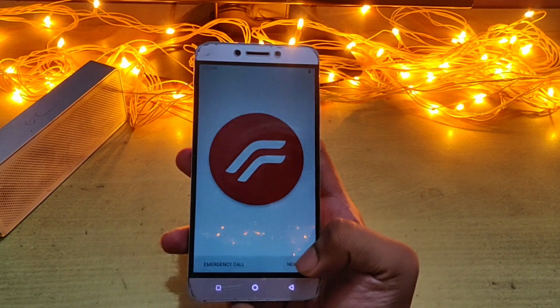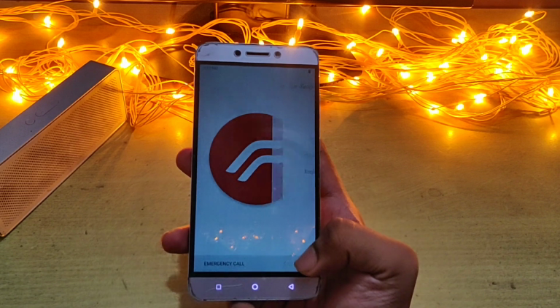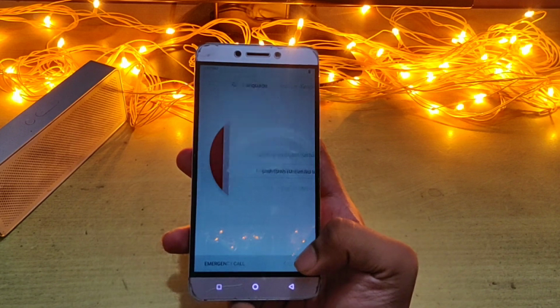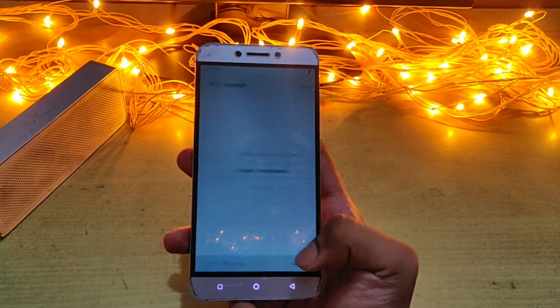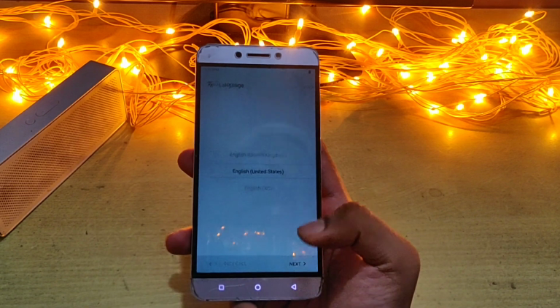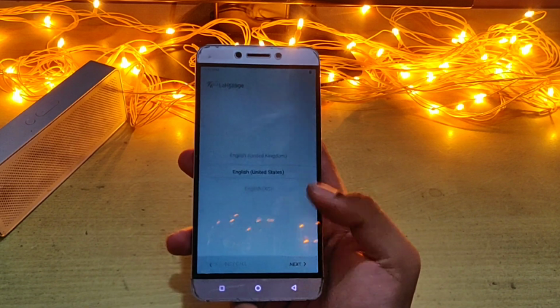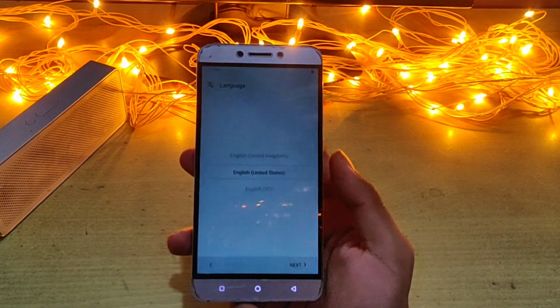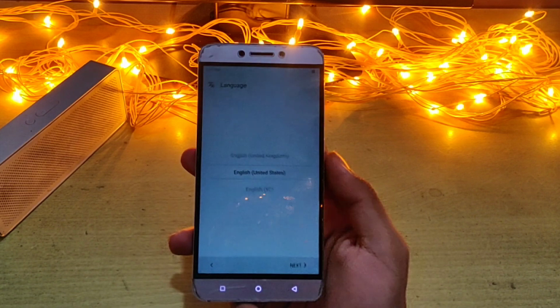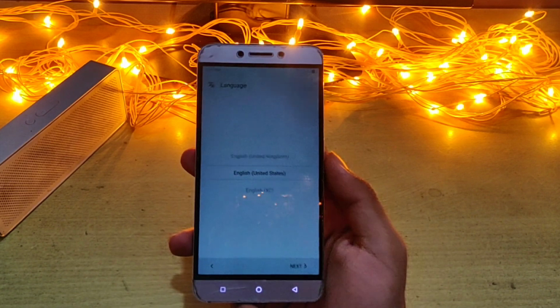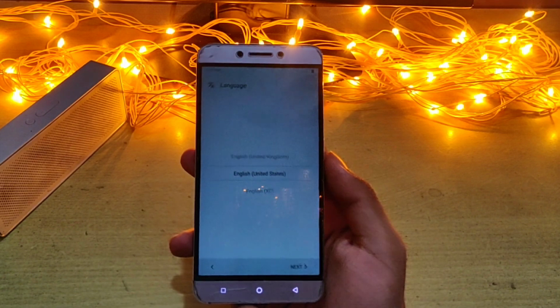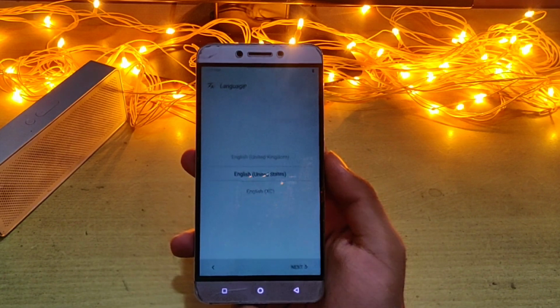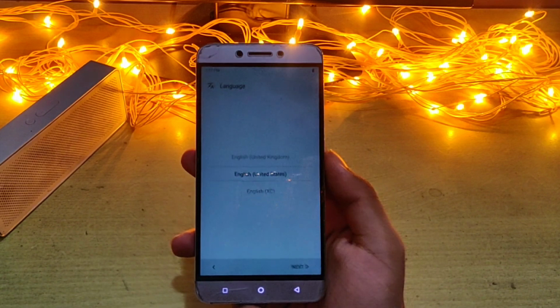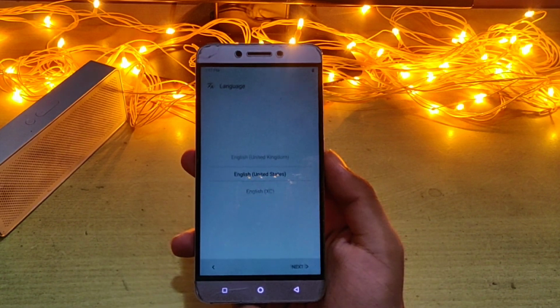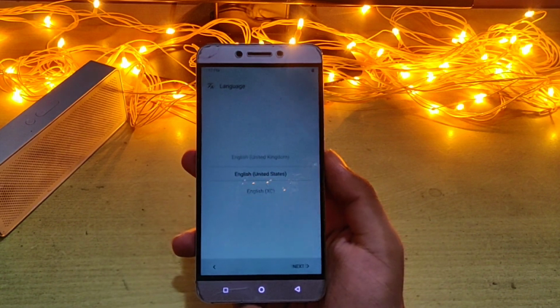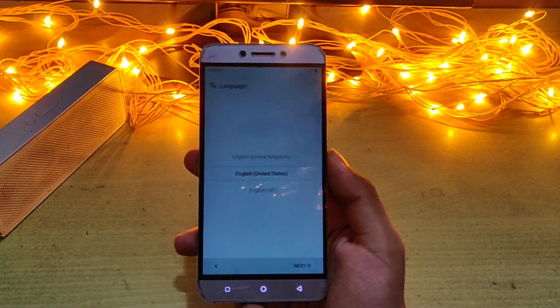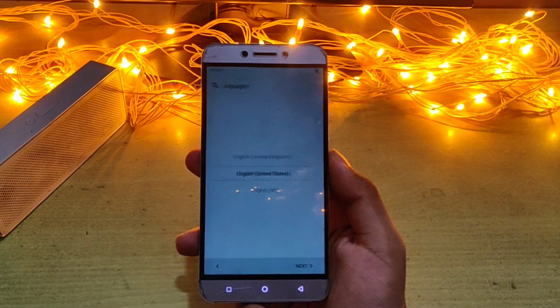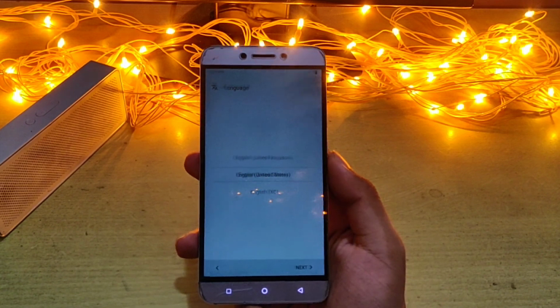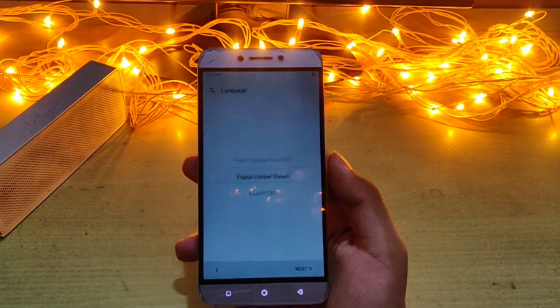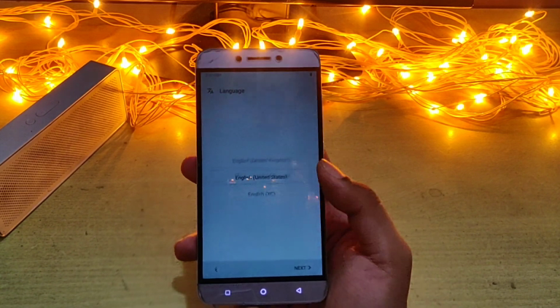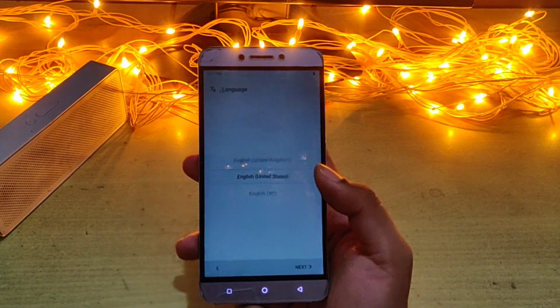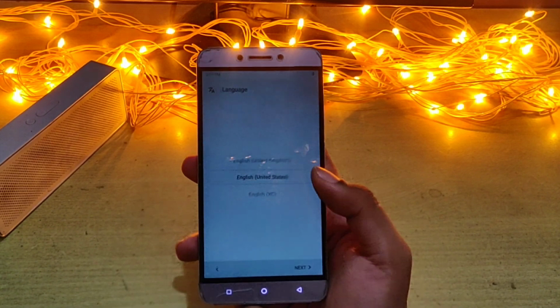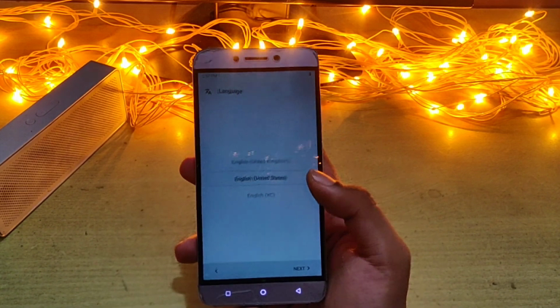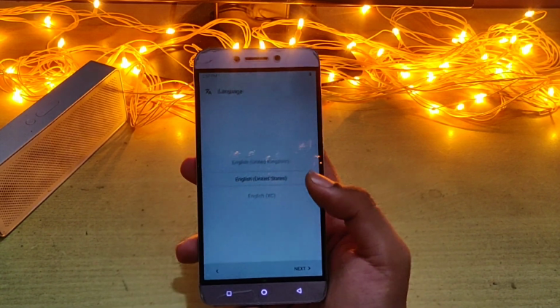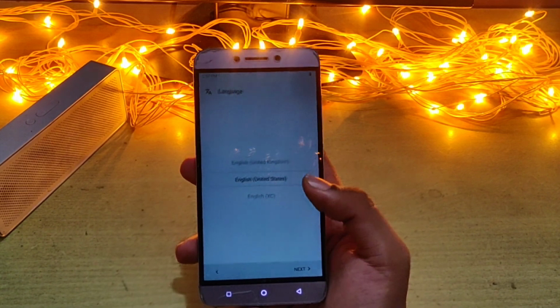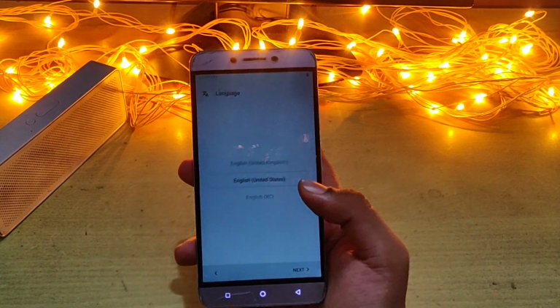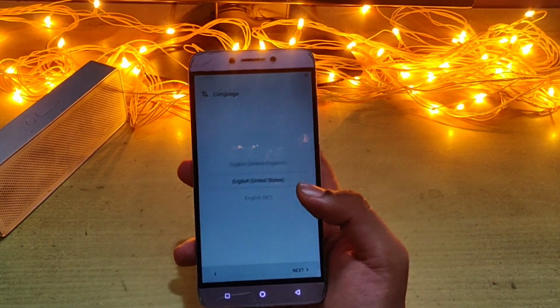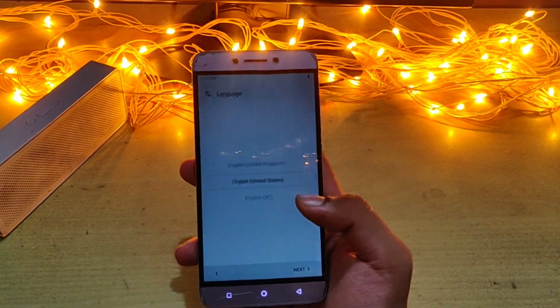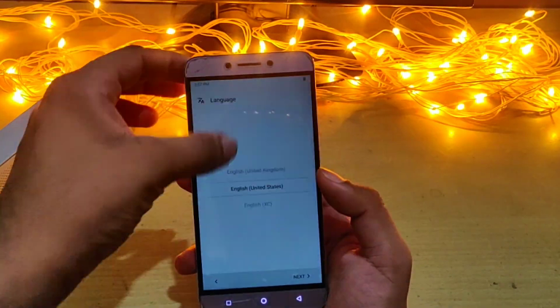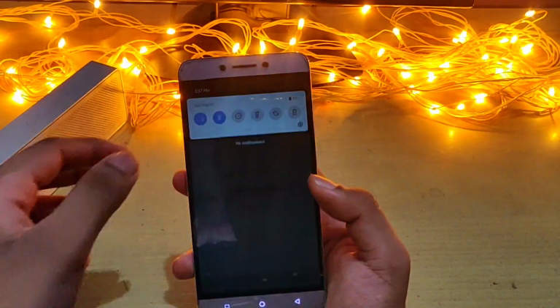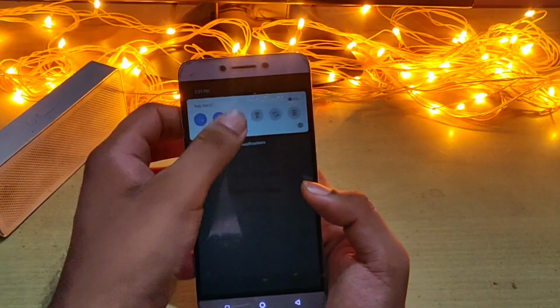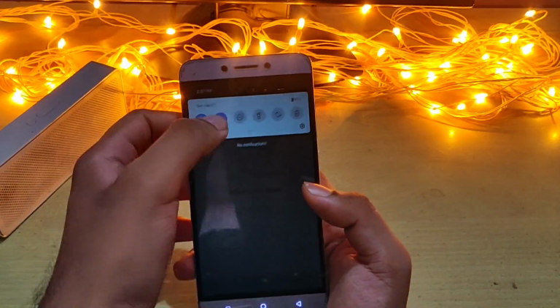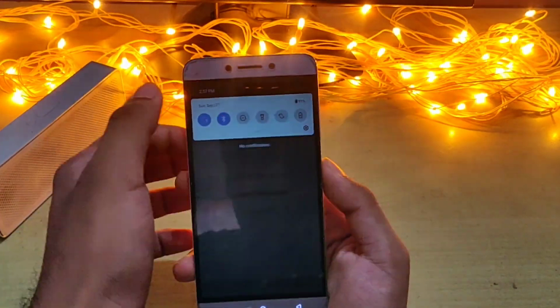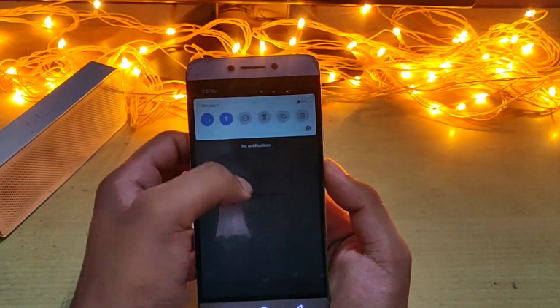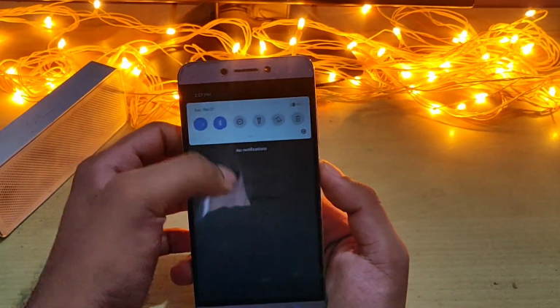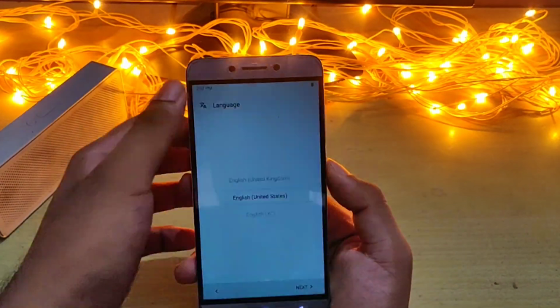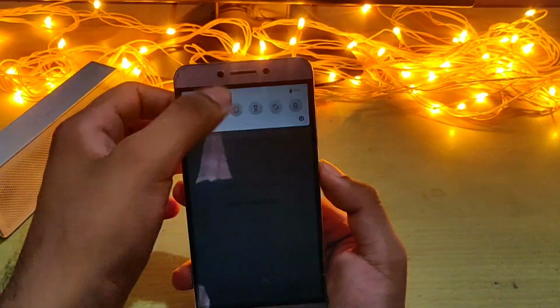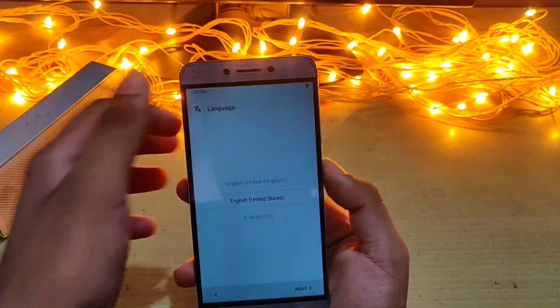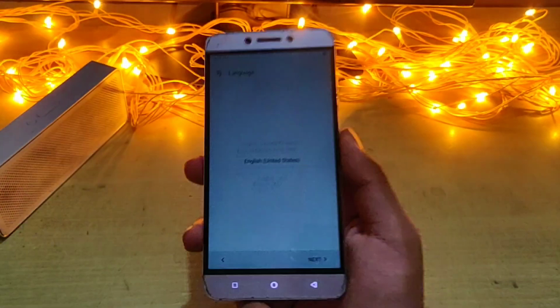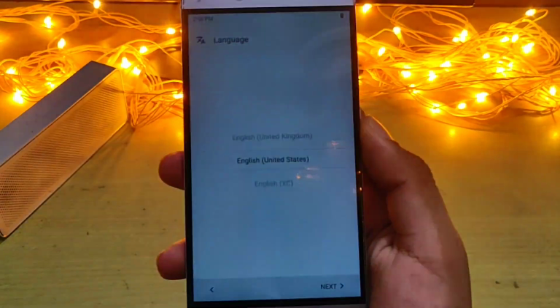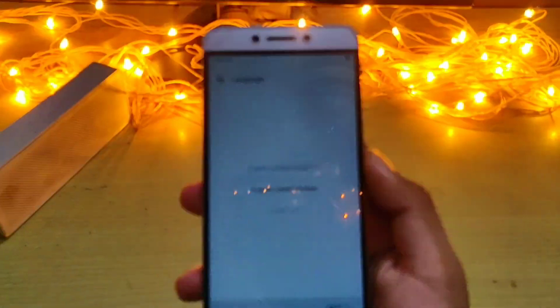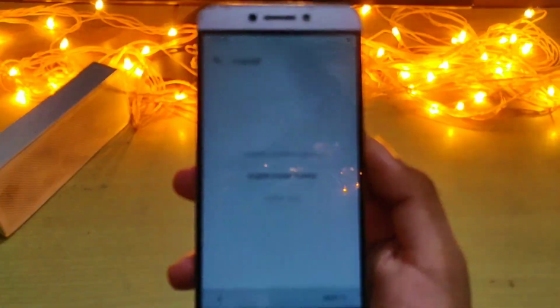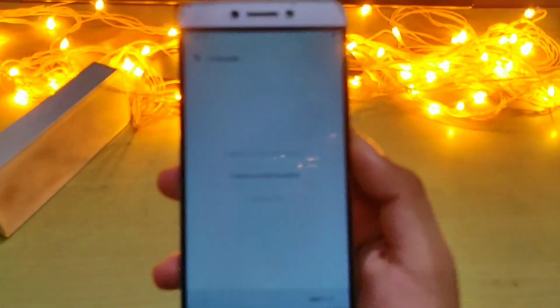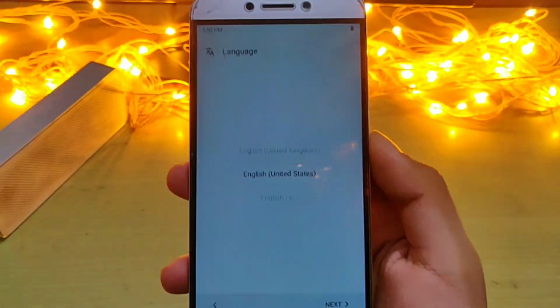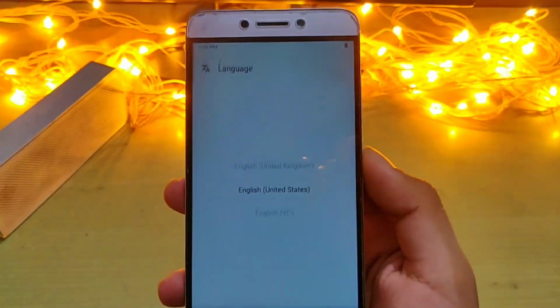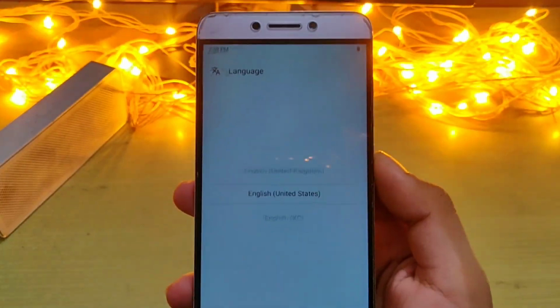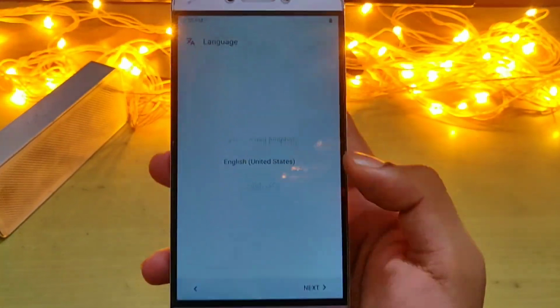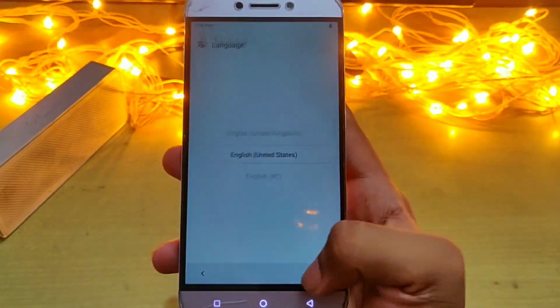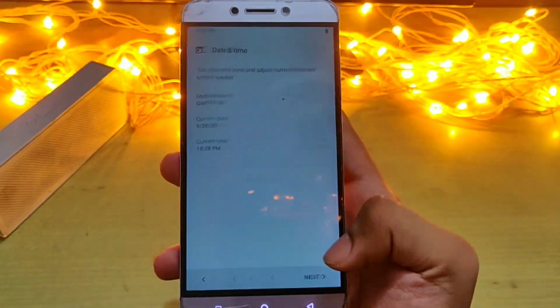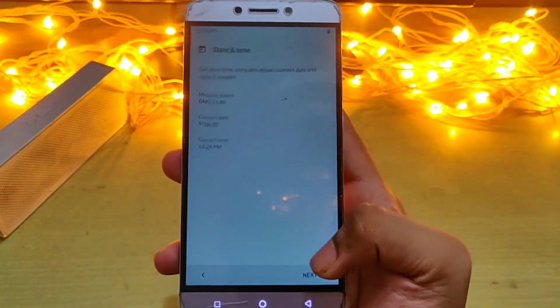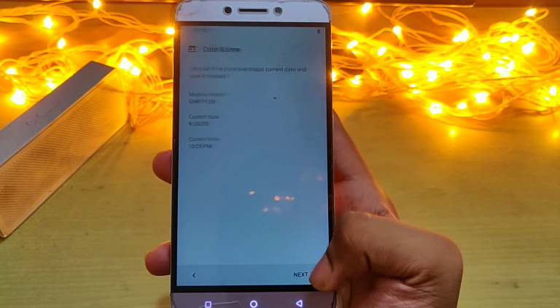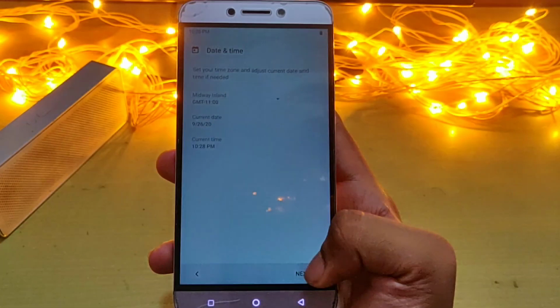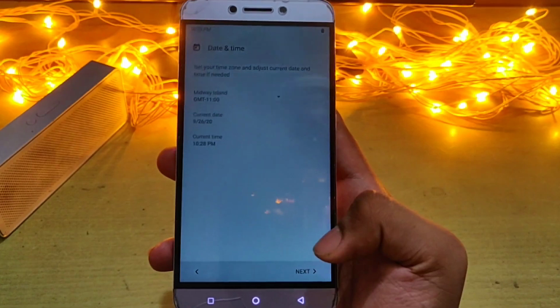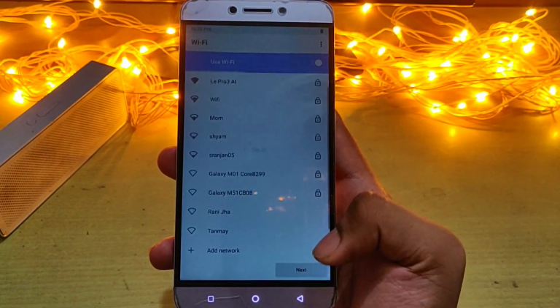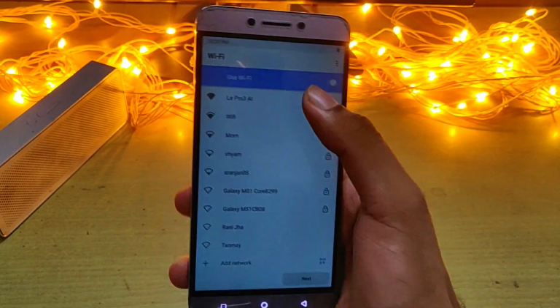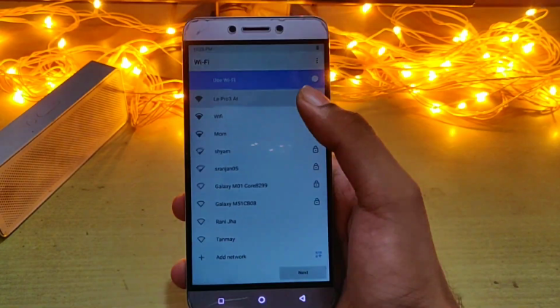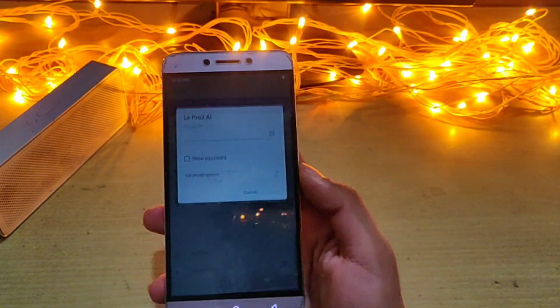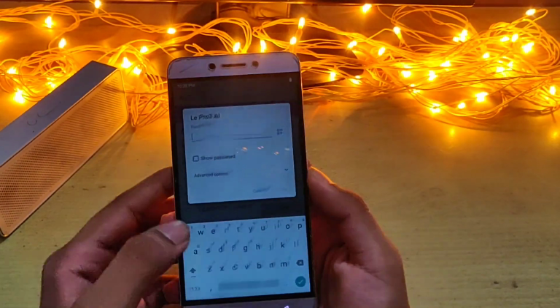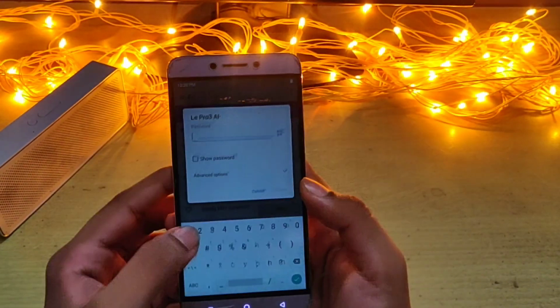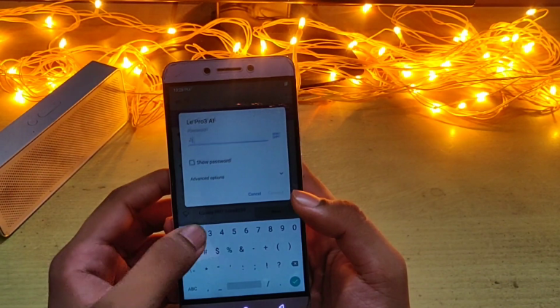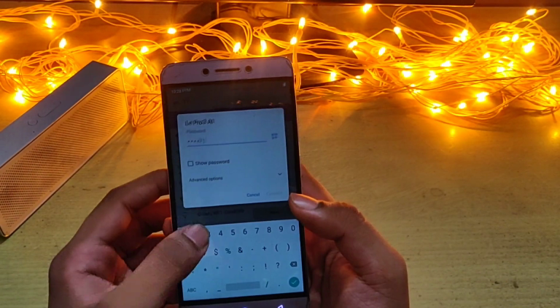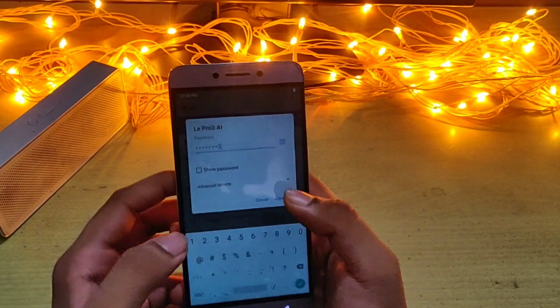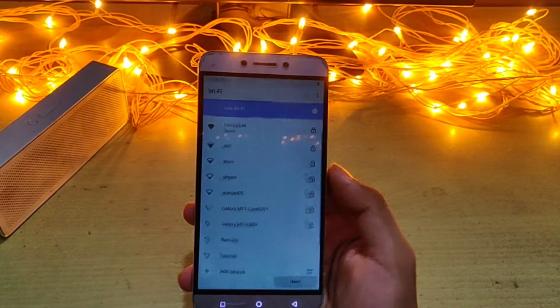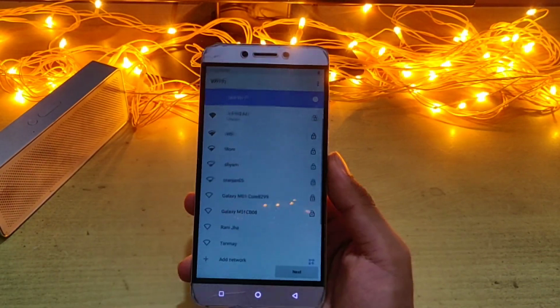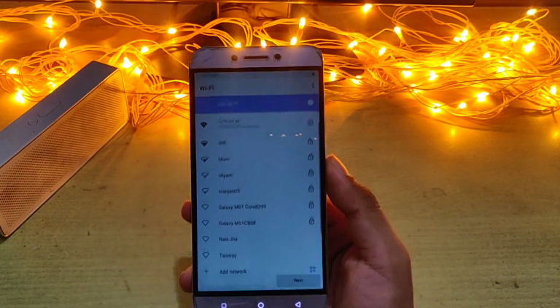Now let's set this phone up. I am fast-forwarding this to save your time and let's get directly into the ROM.